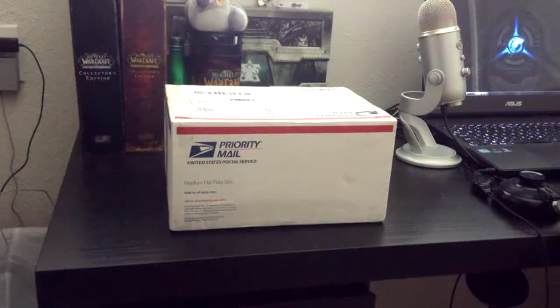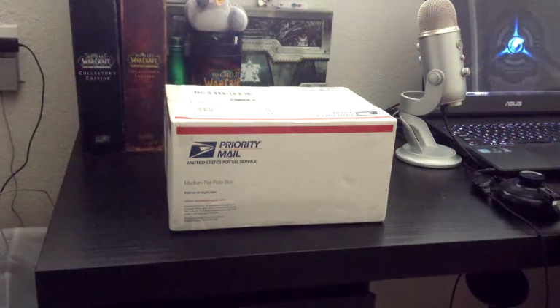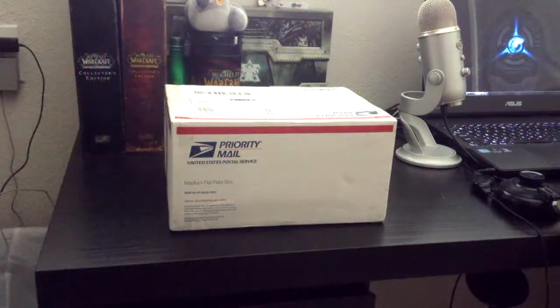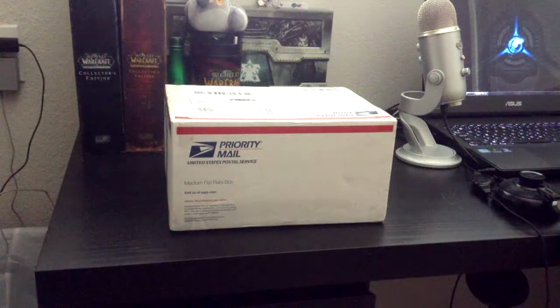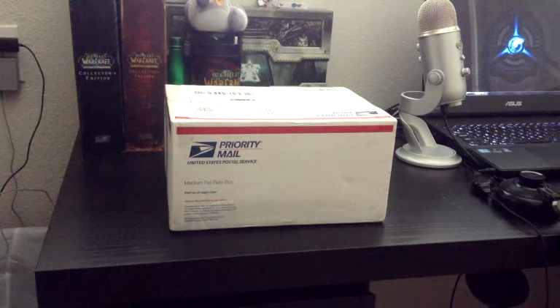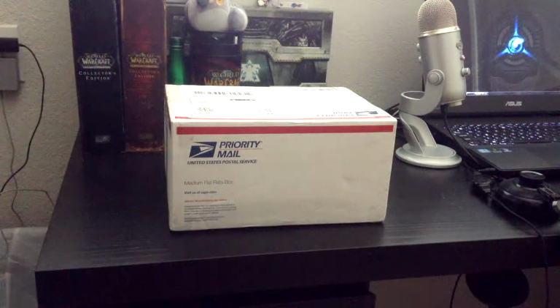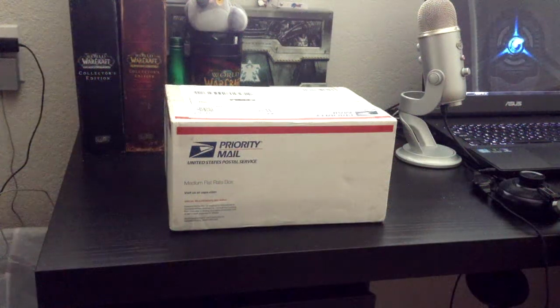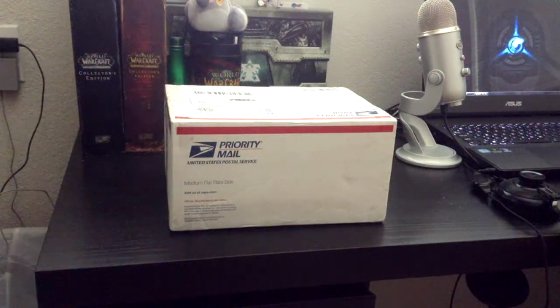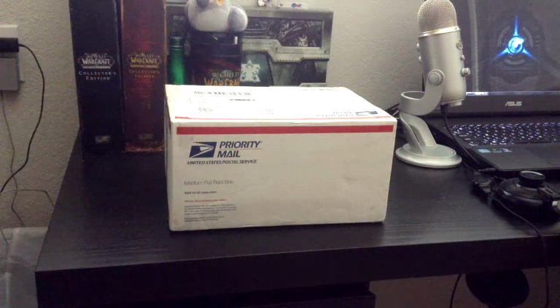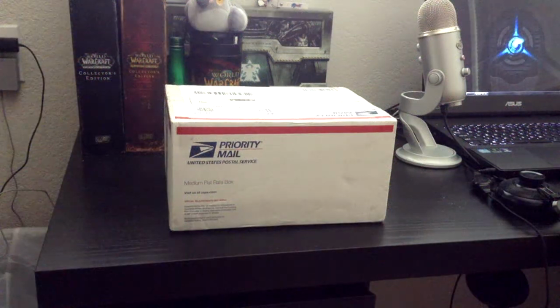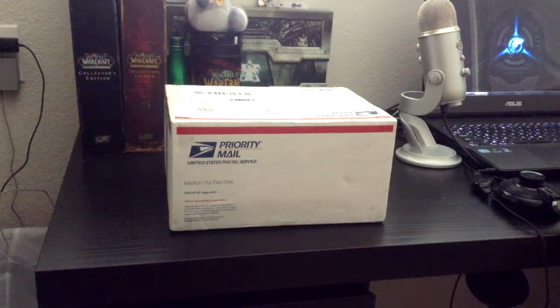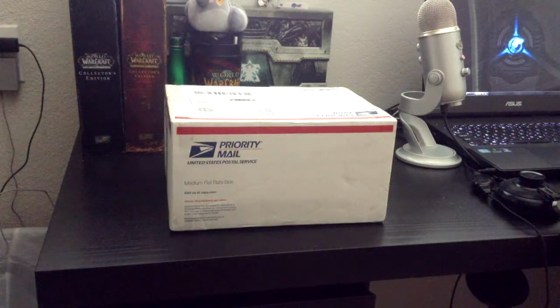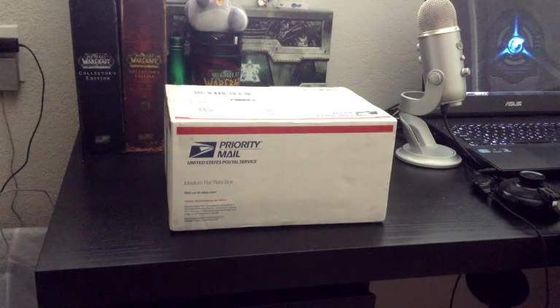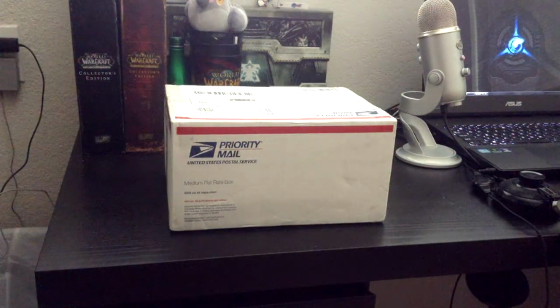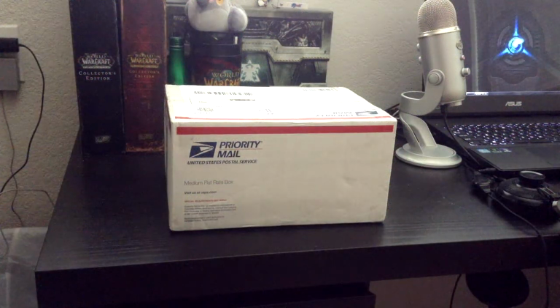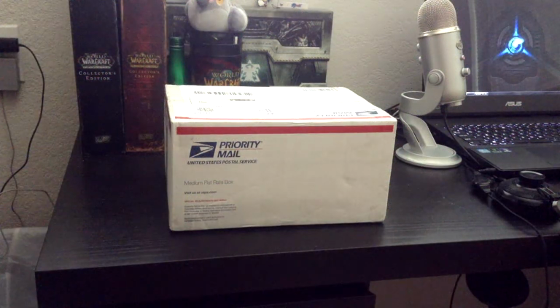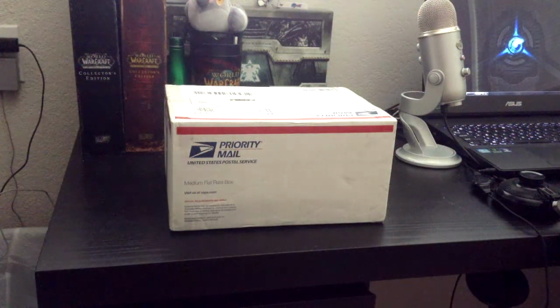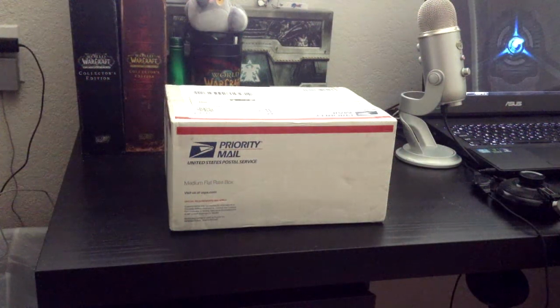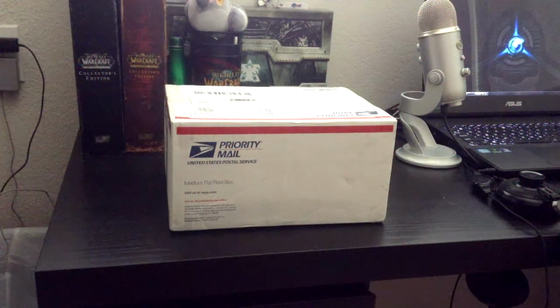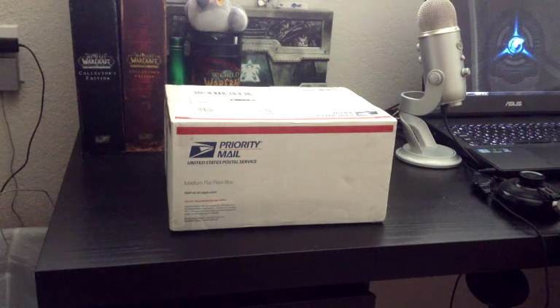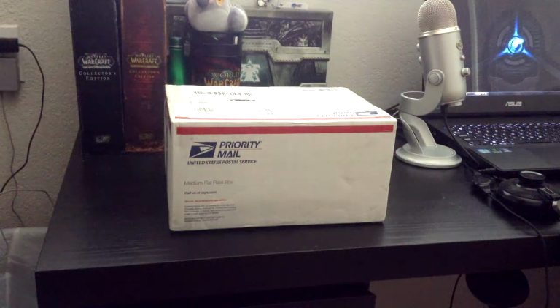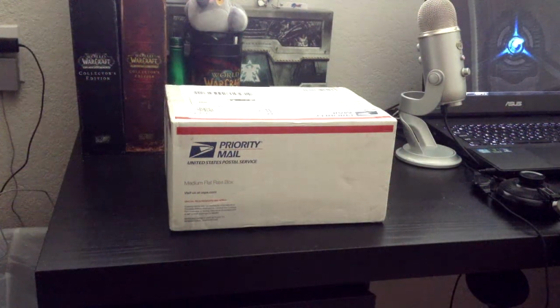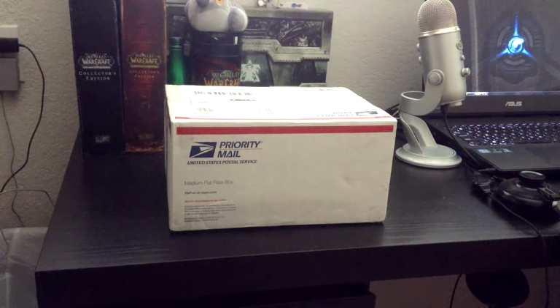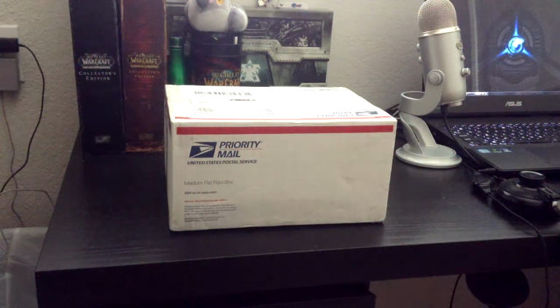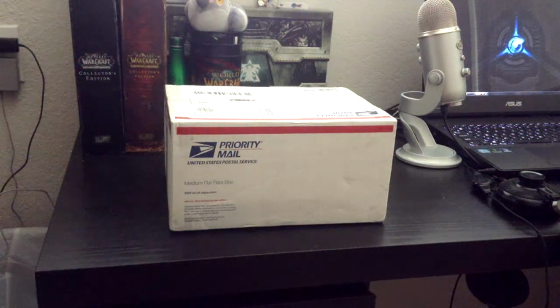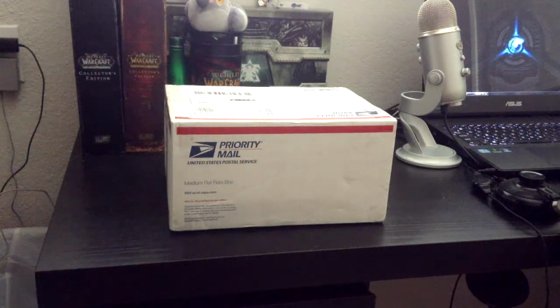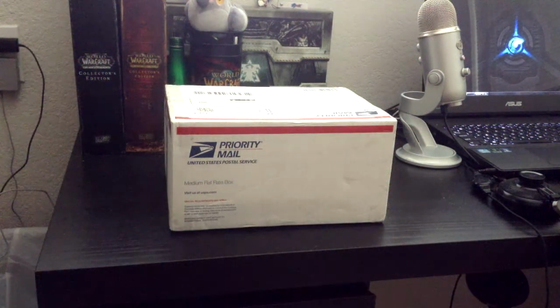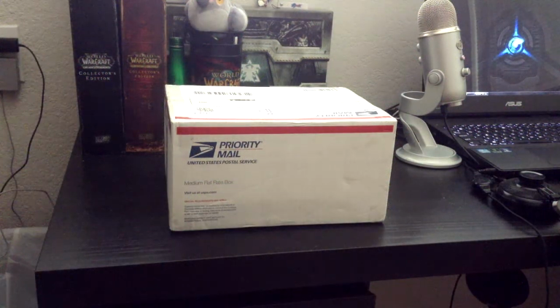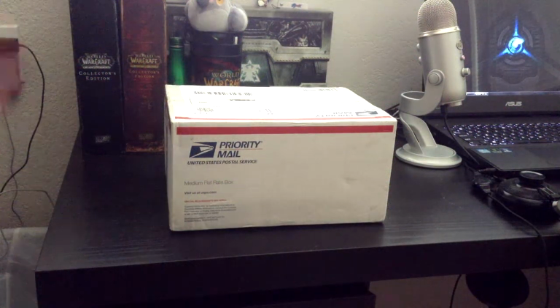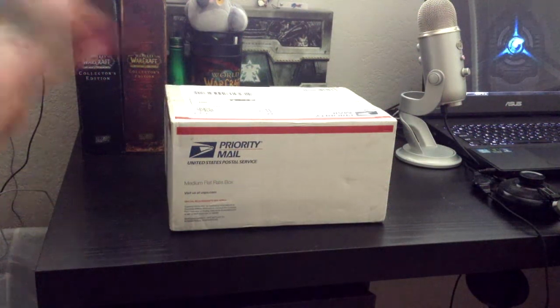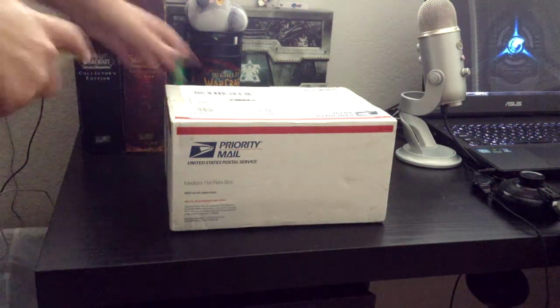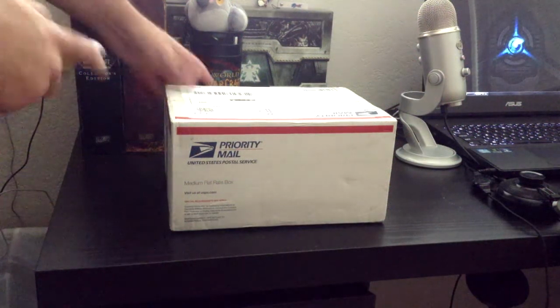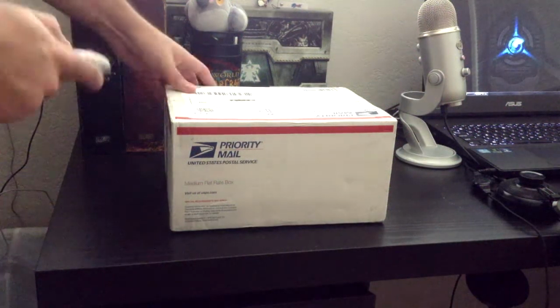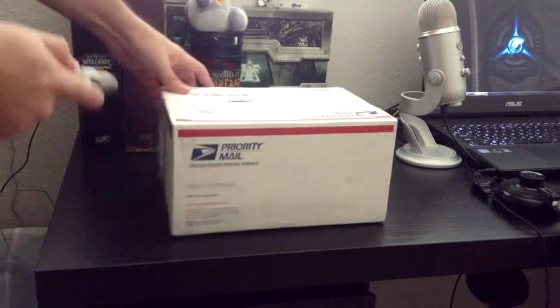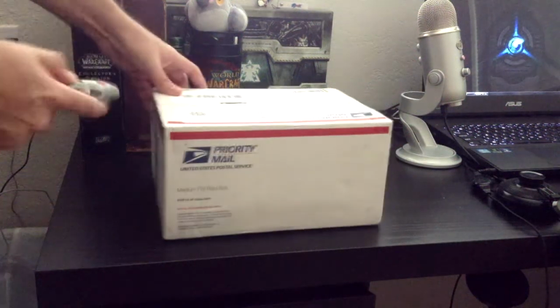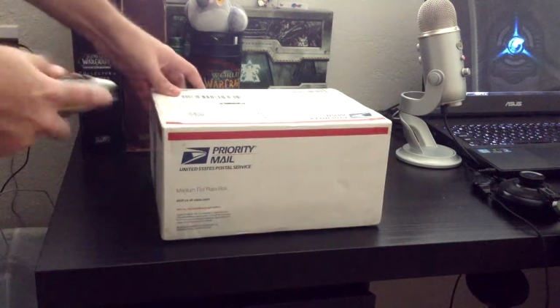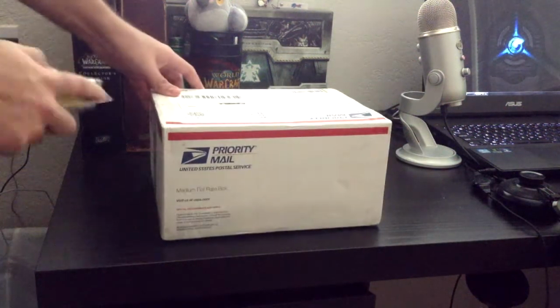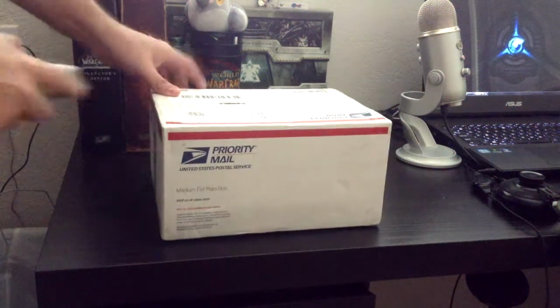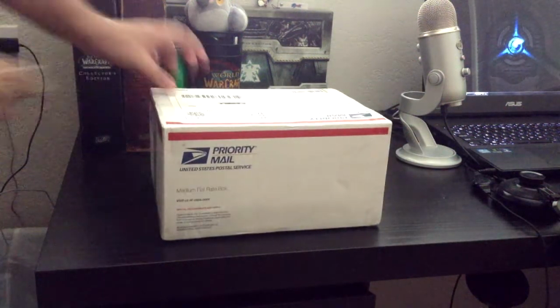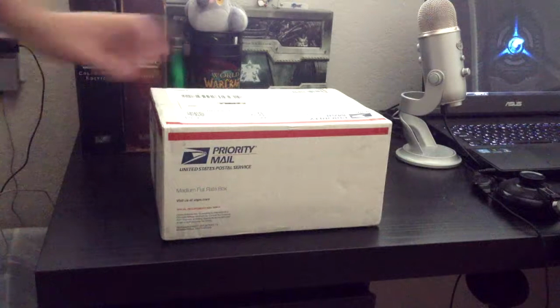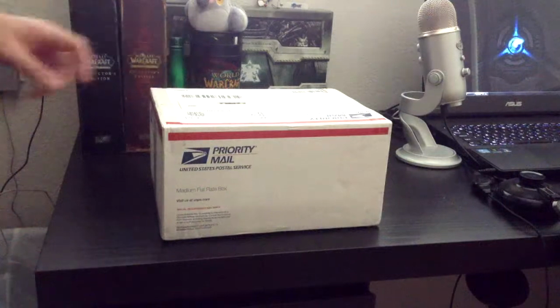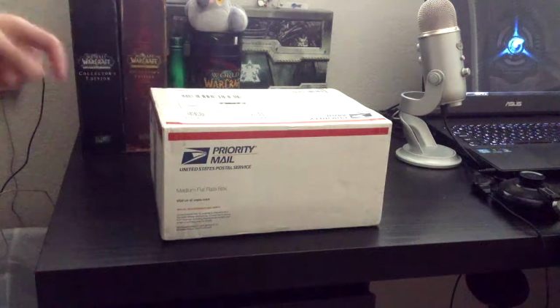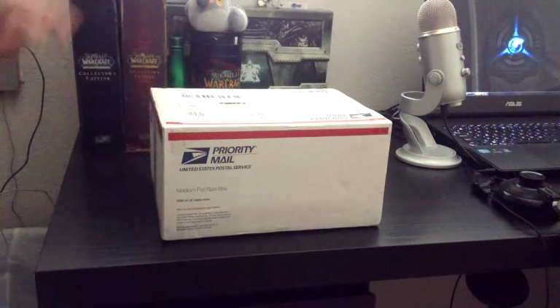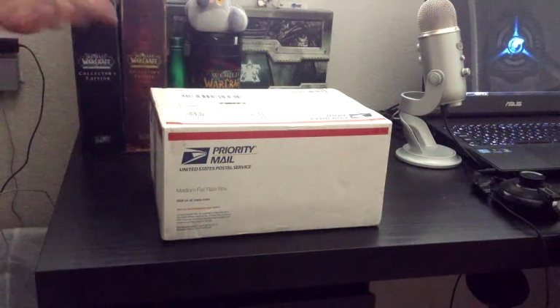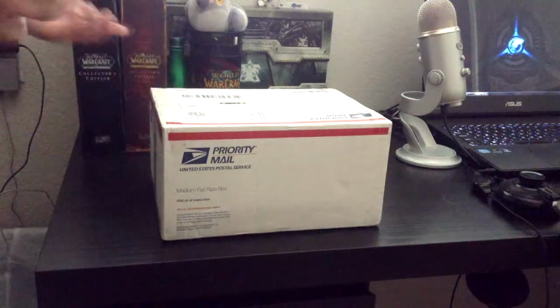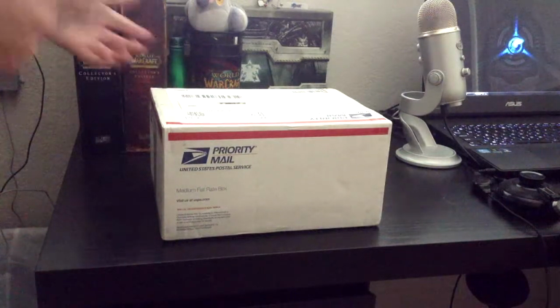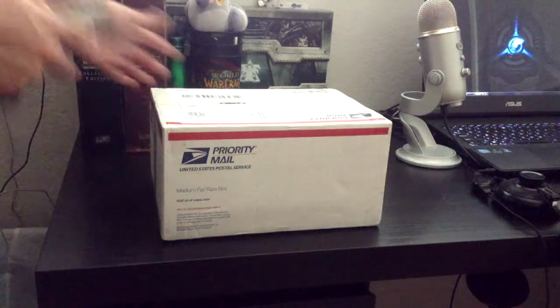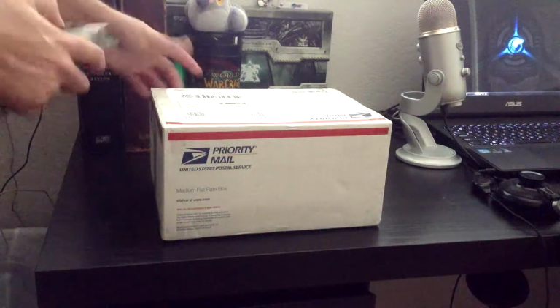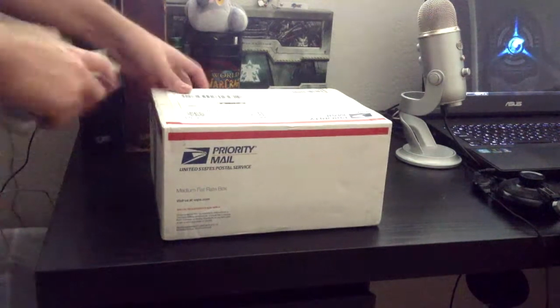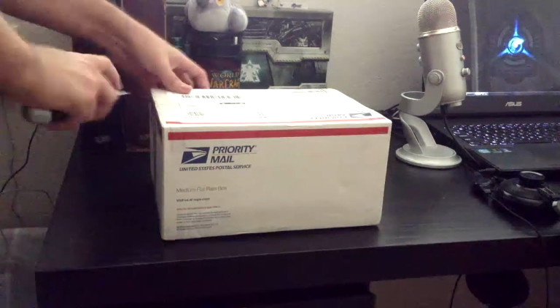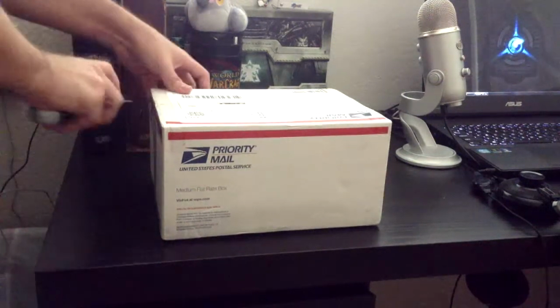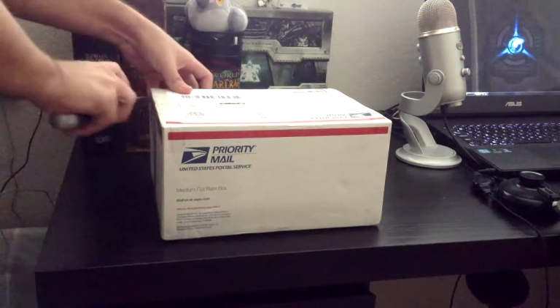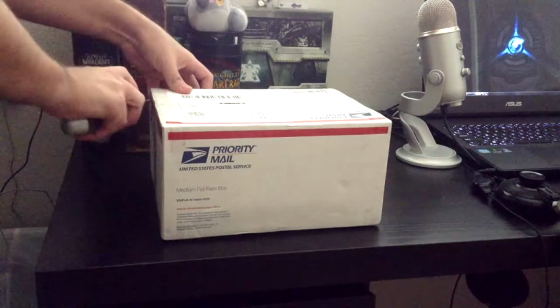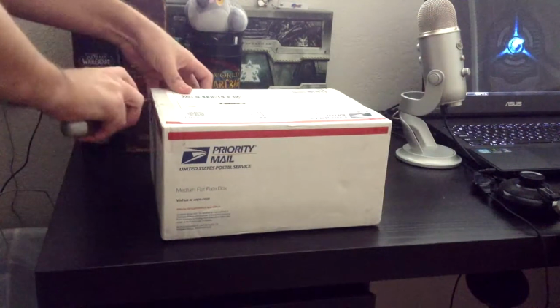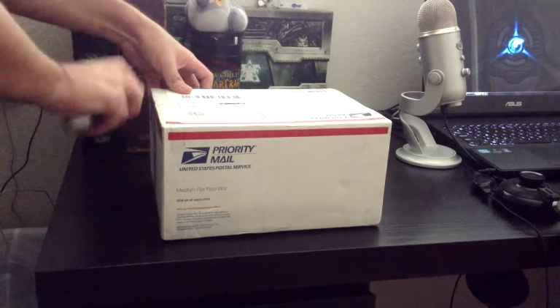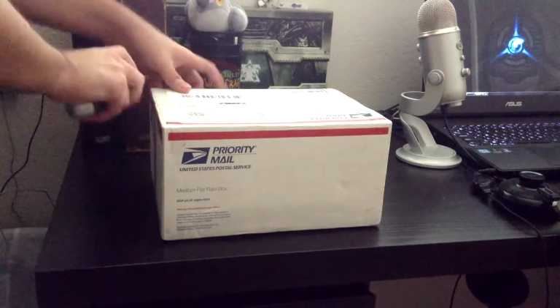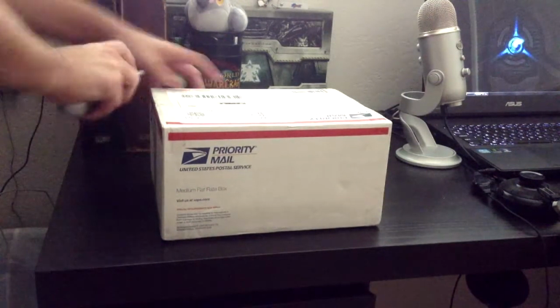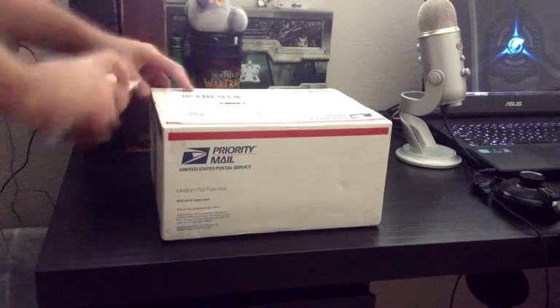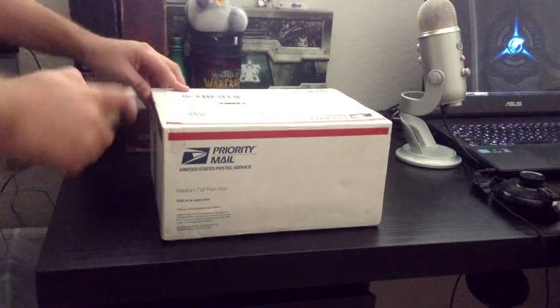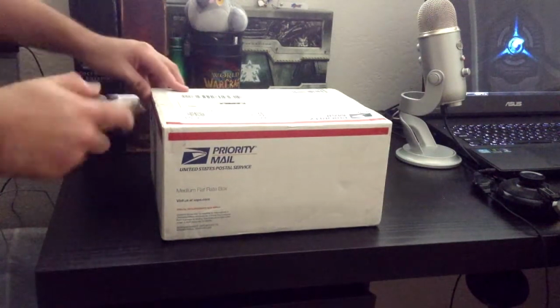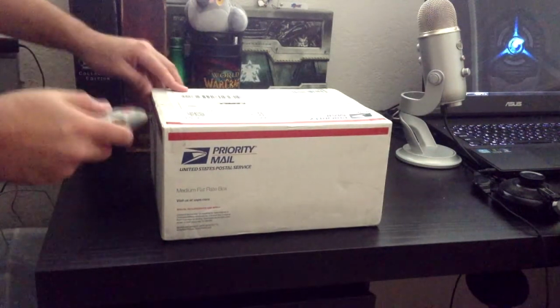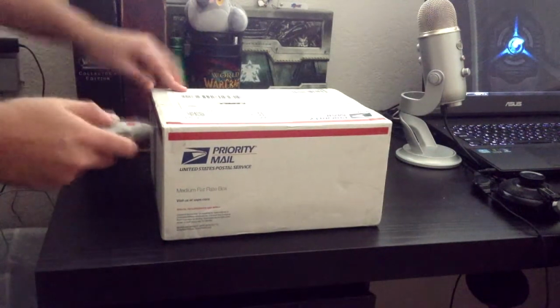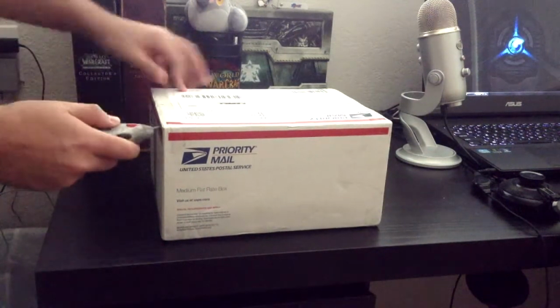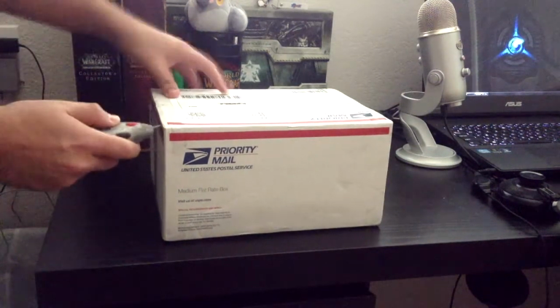Hey, what is up guys? We got some priority mail here. I got my 3DS in the mail. It's going to be a capture card. So let me go ahead and open it up.